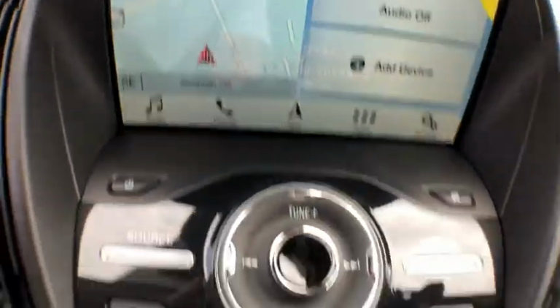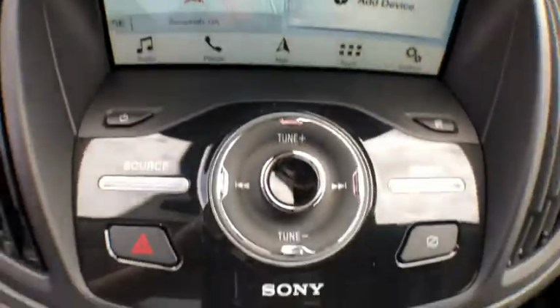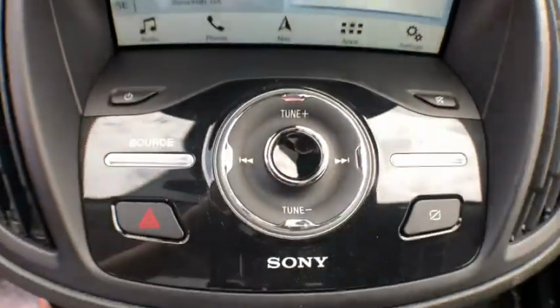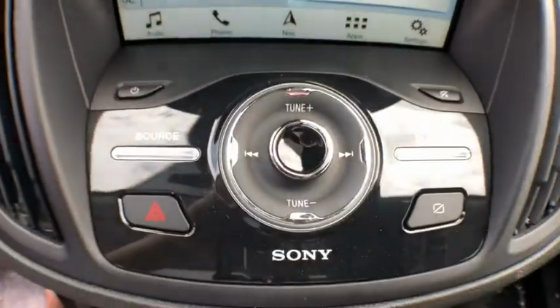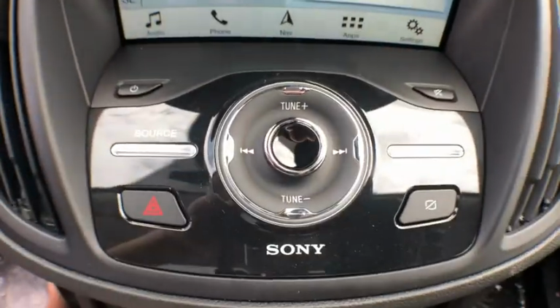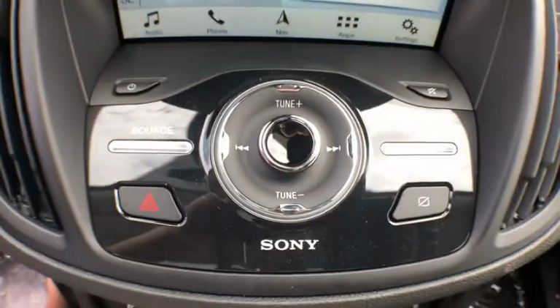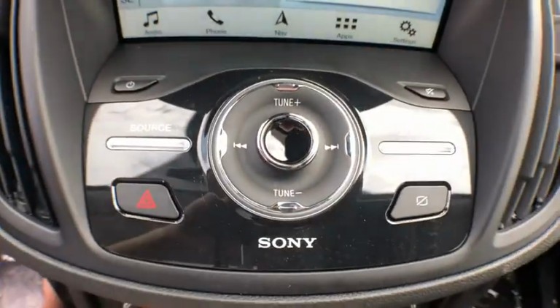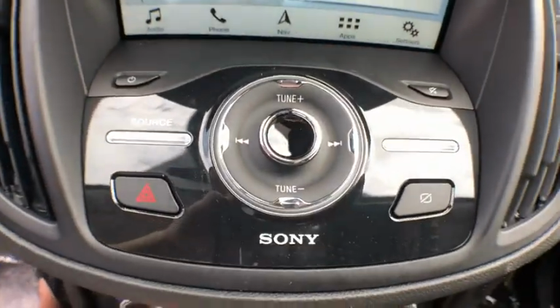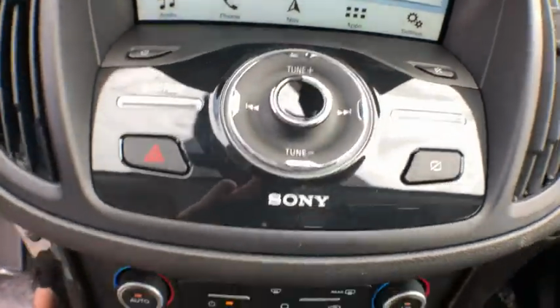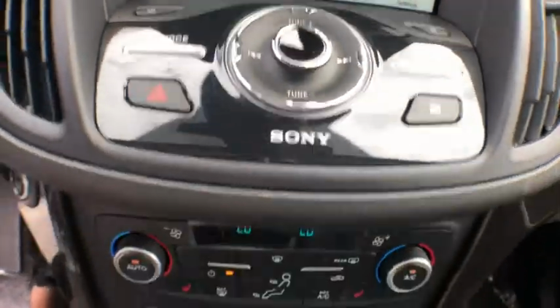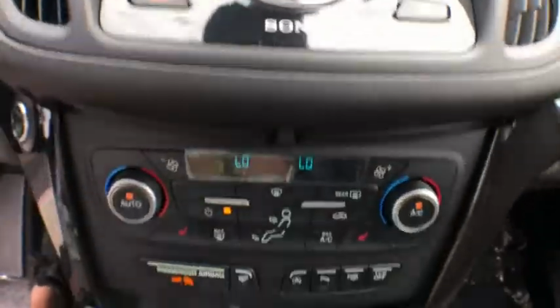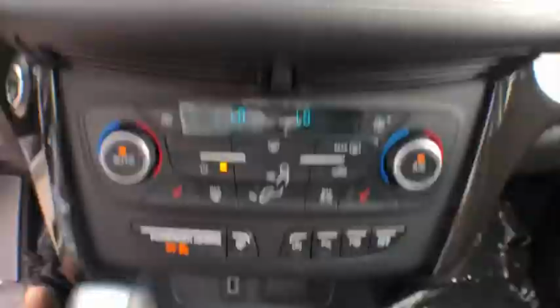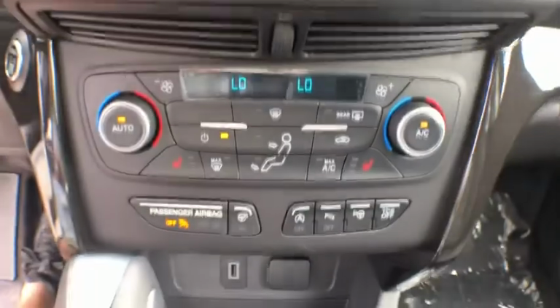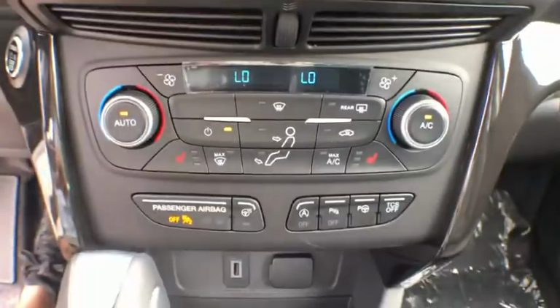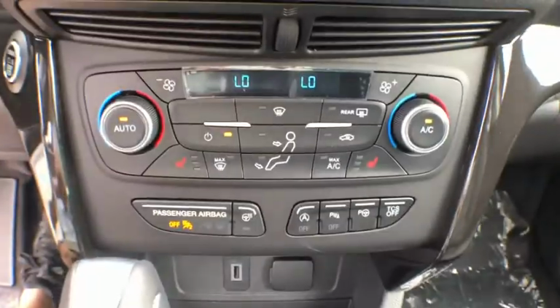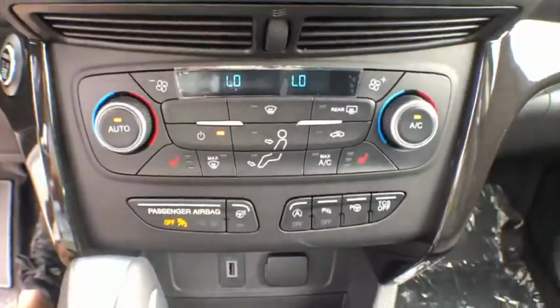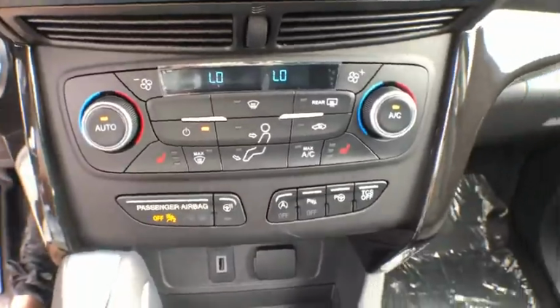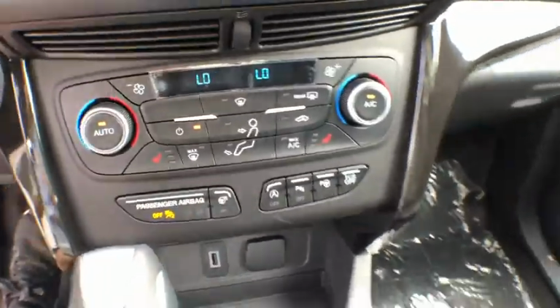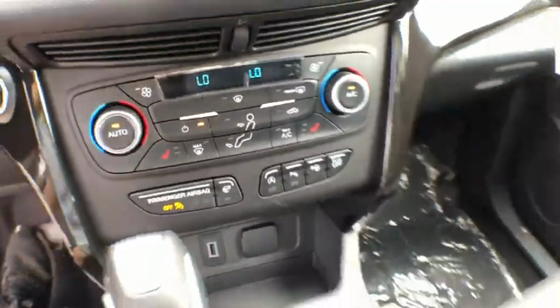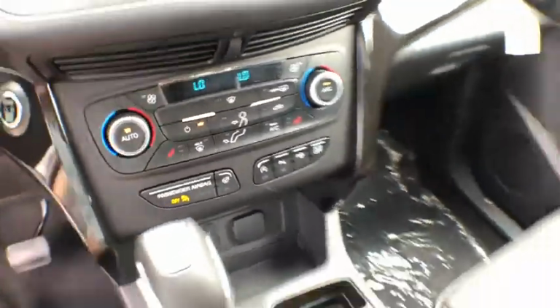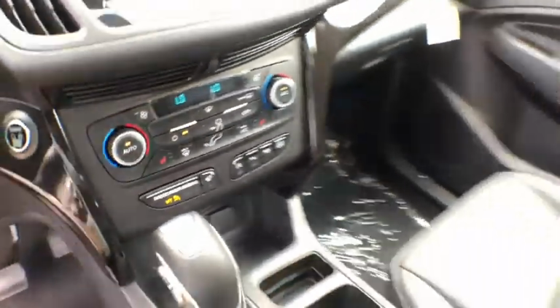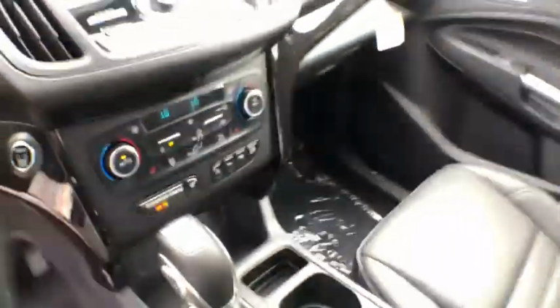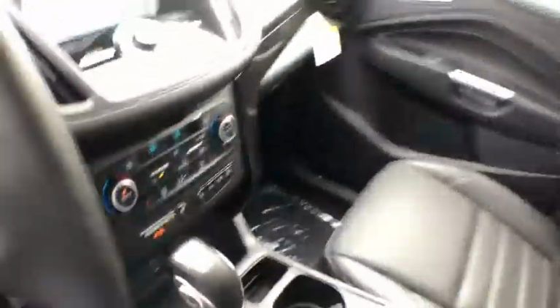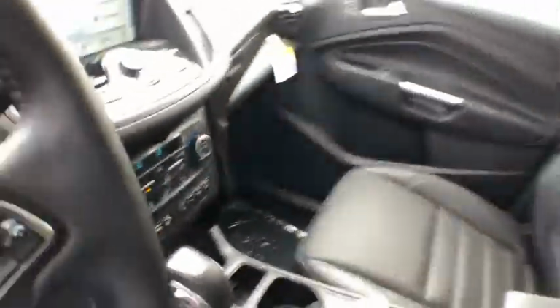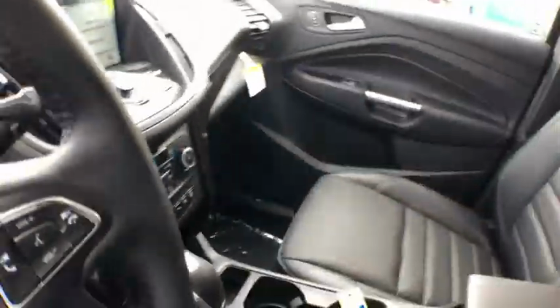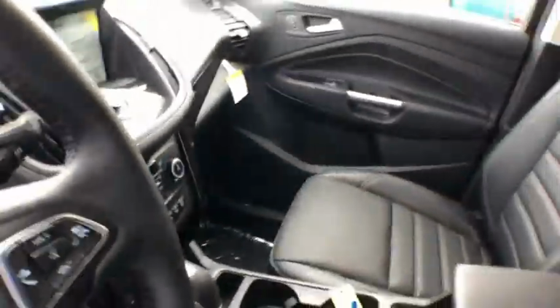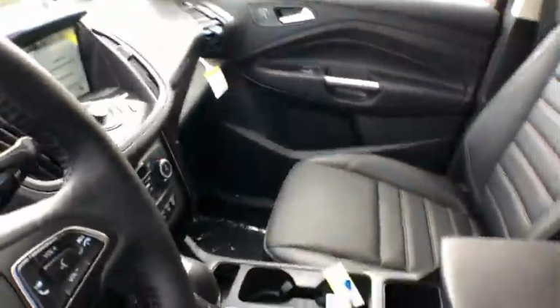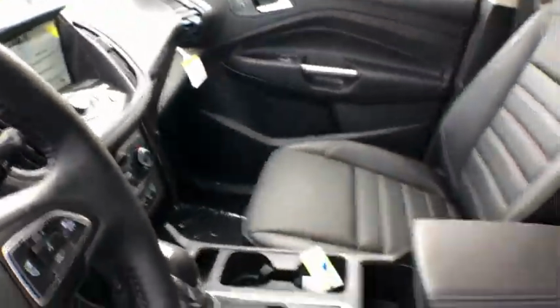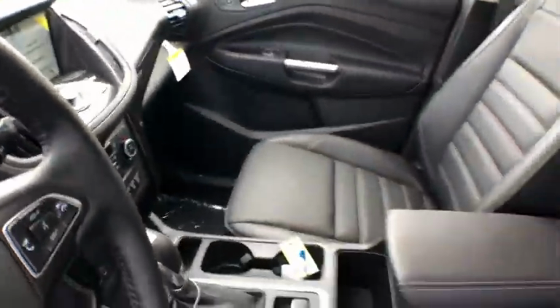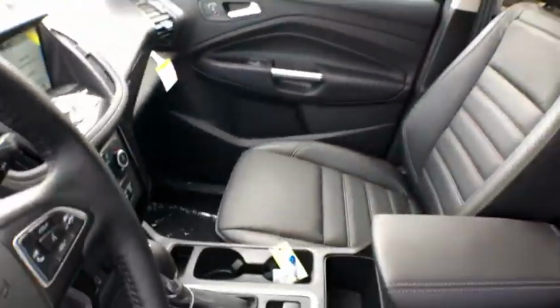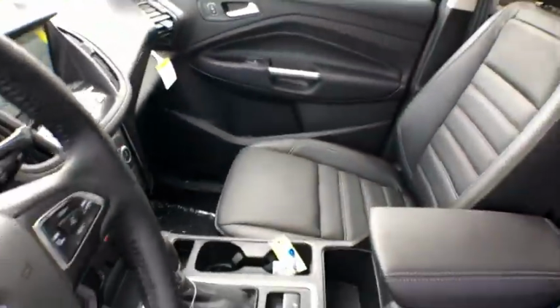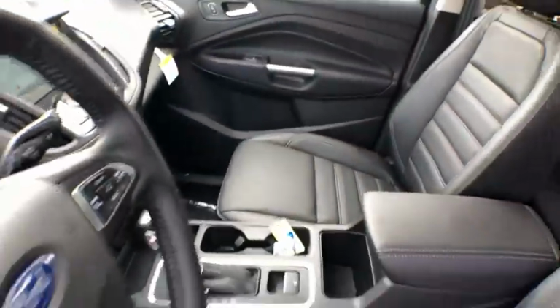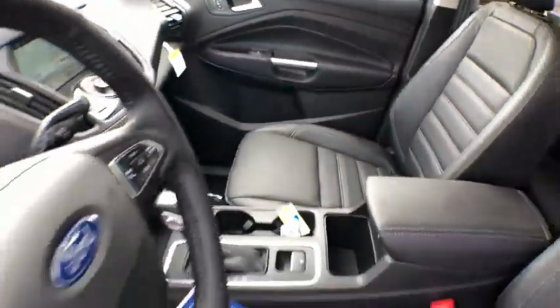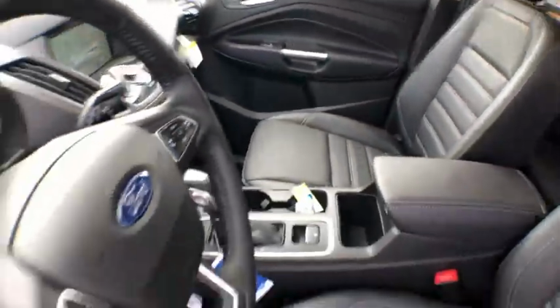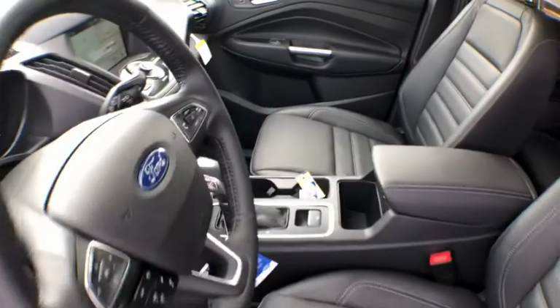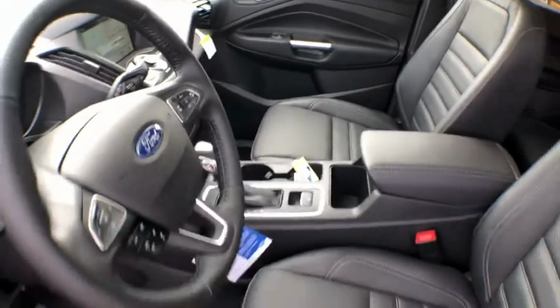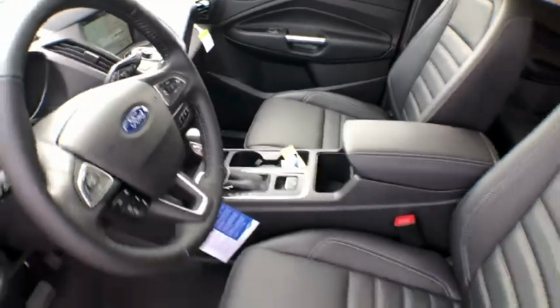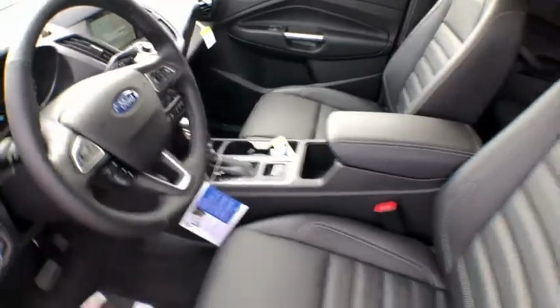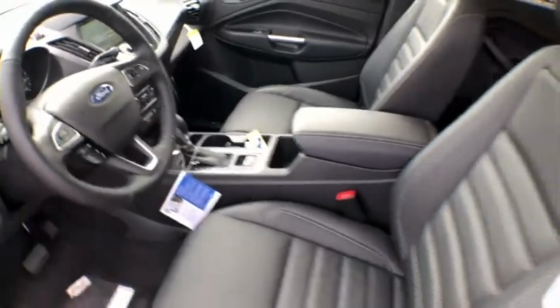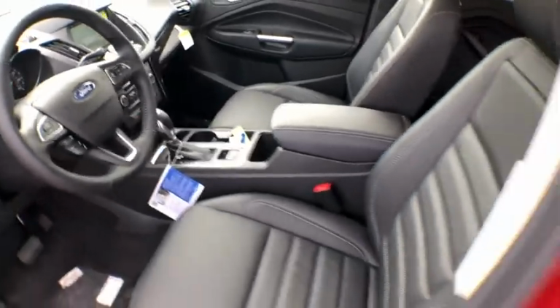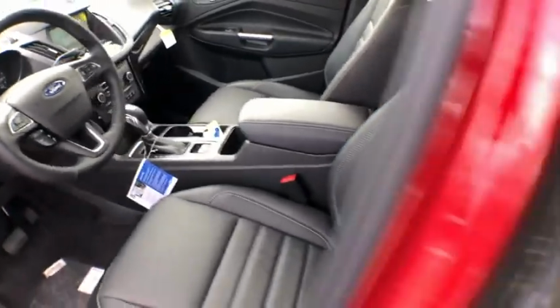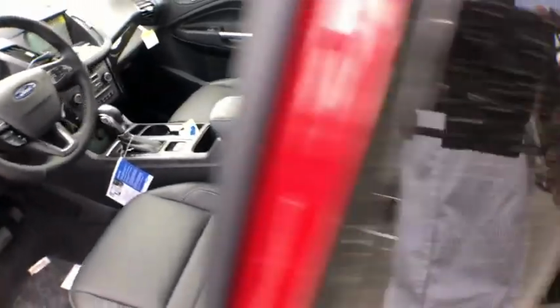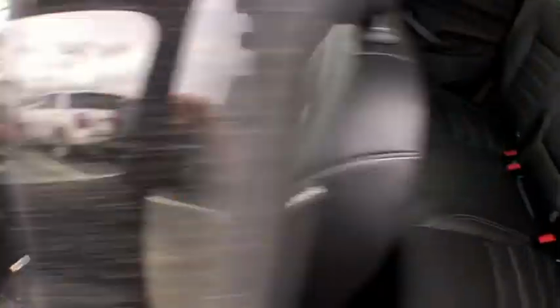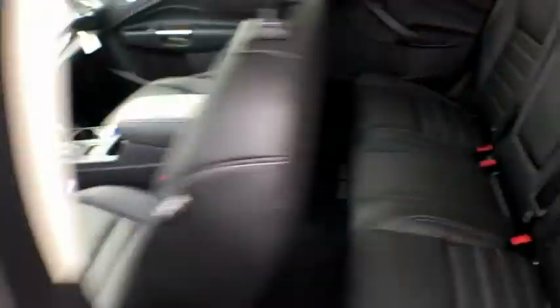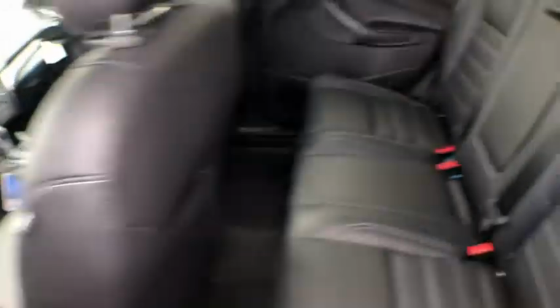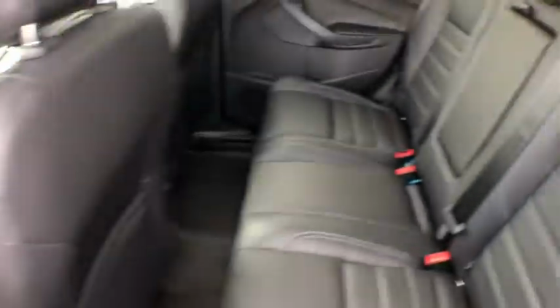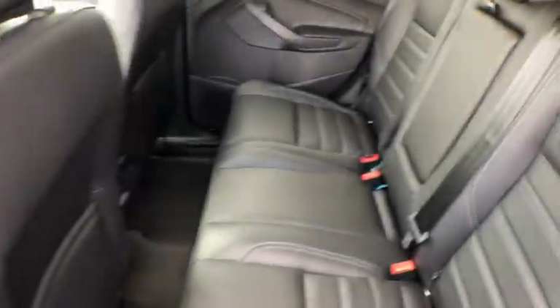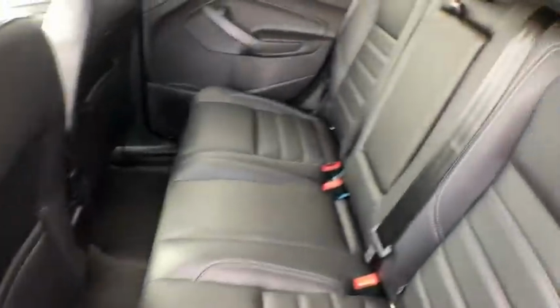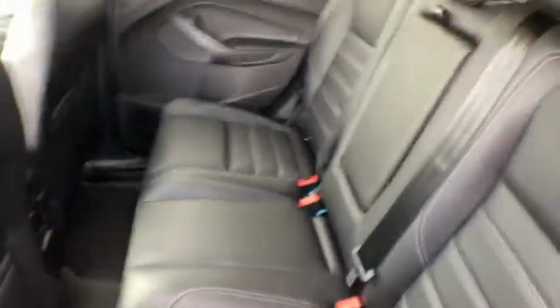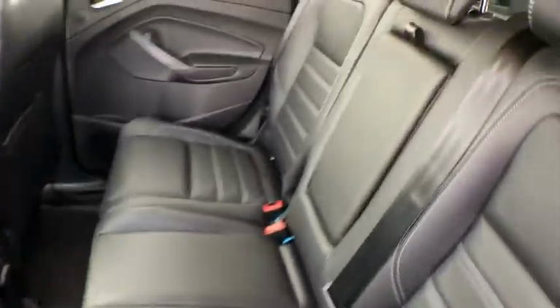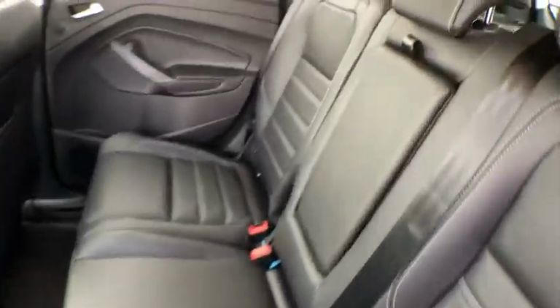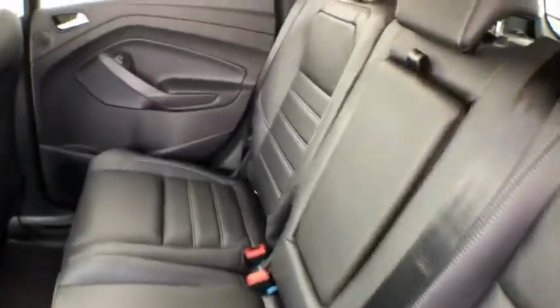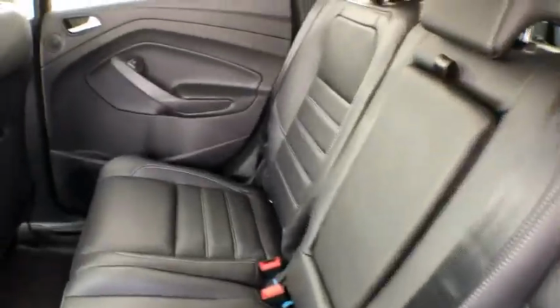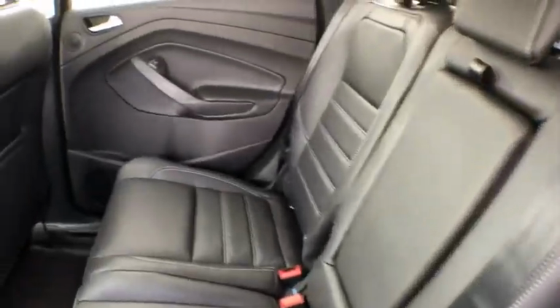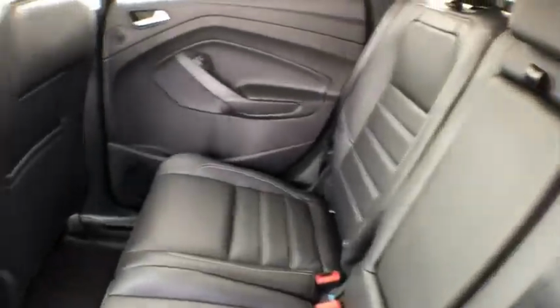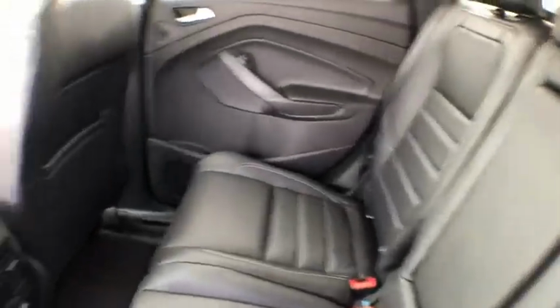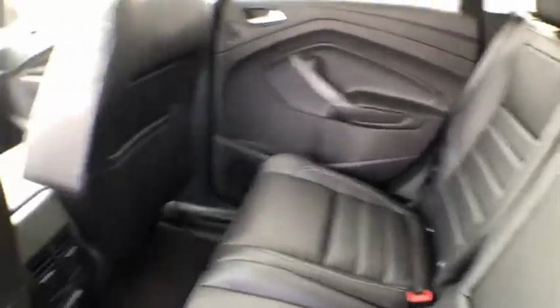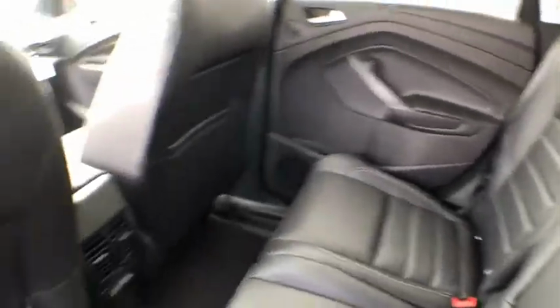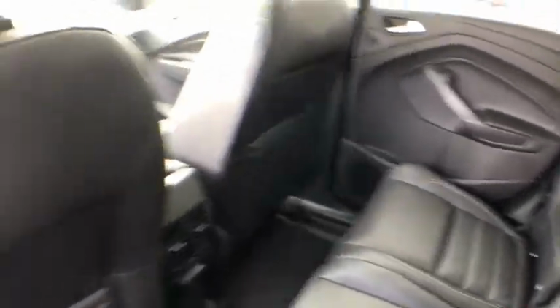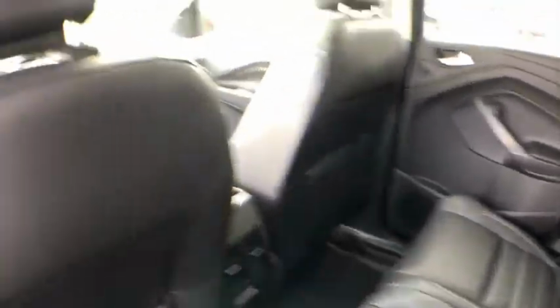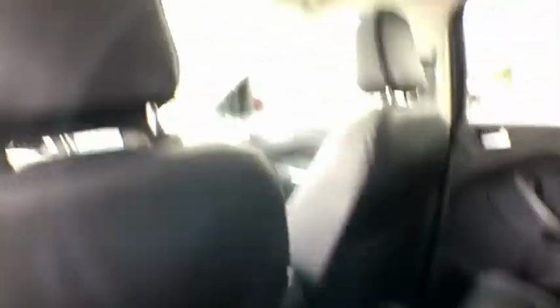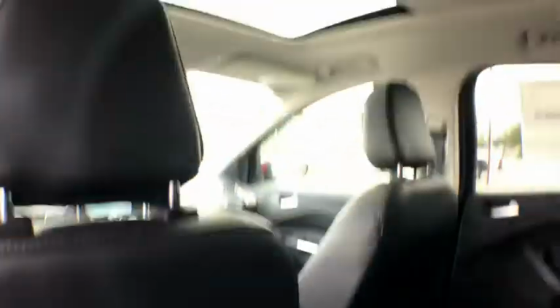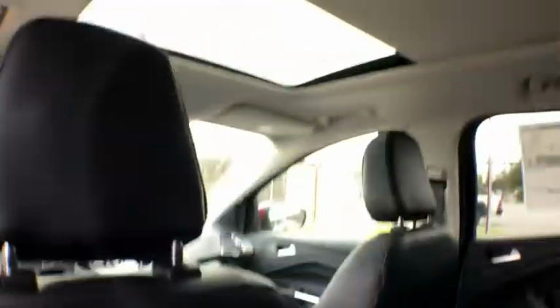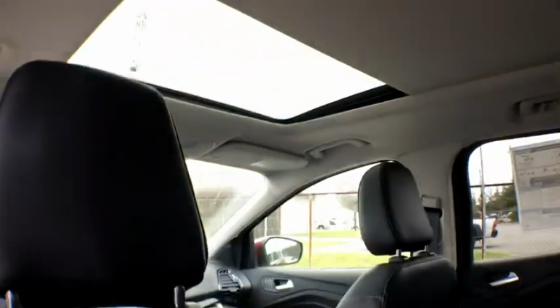Compass, power windows, rear window defroster, security system, trip computer, overhead console, panic alarm.